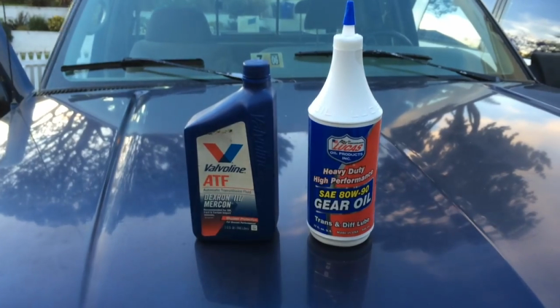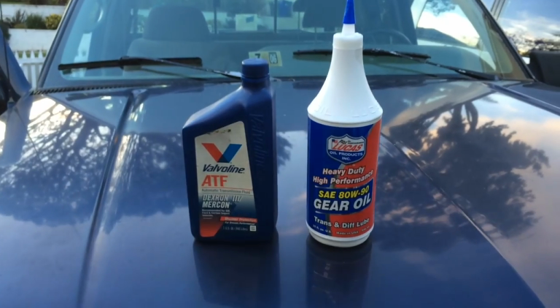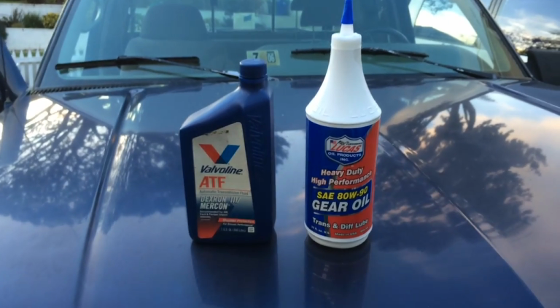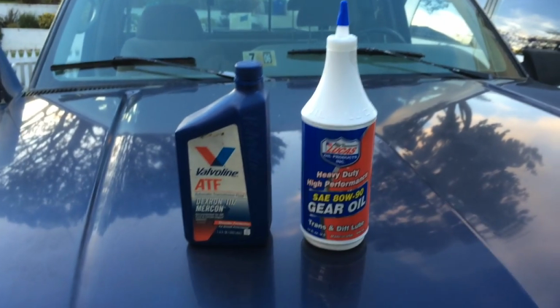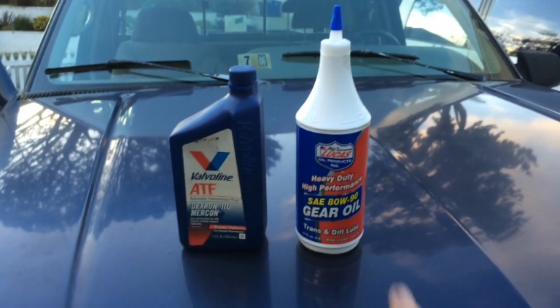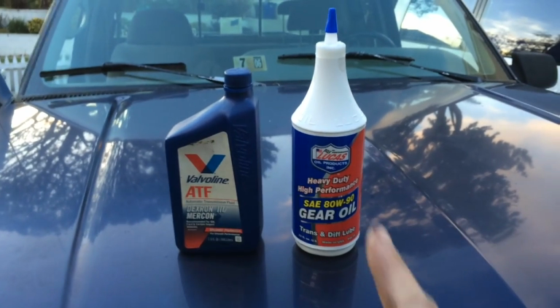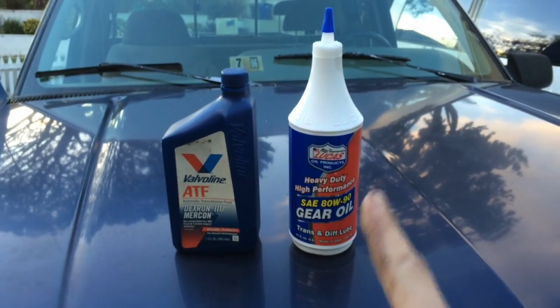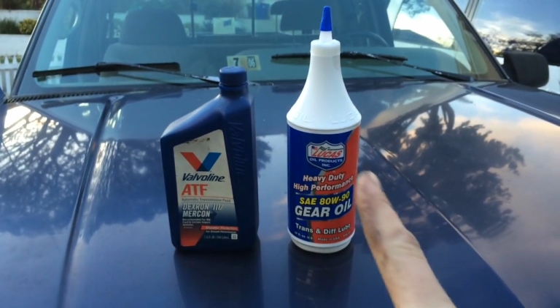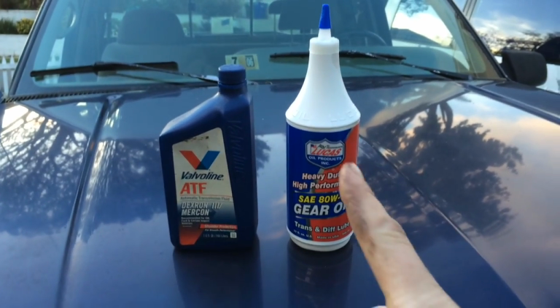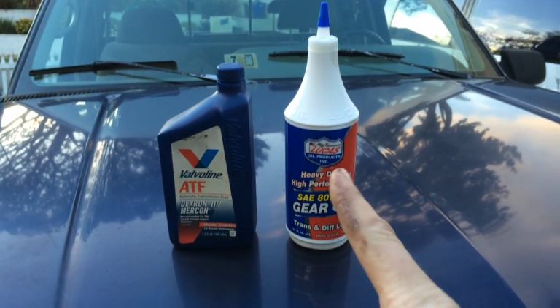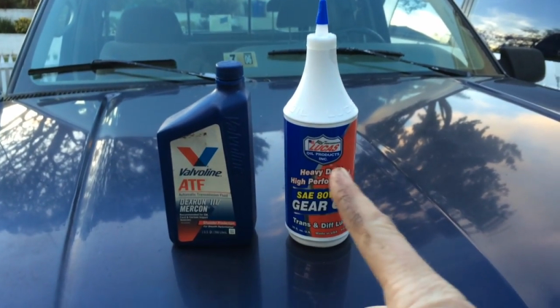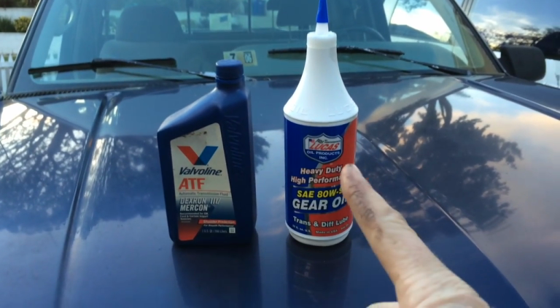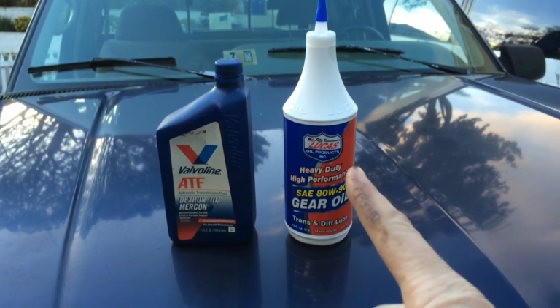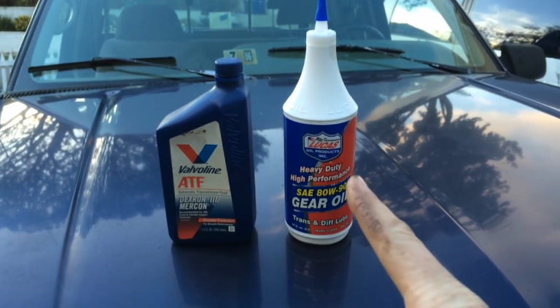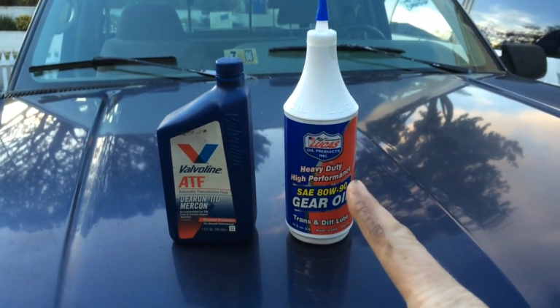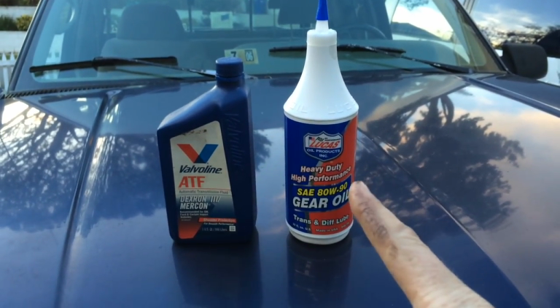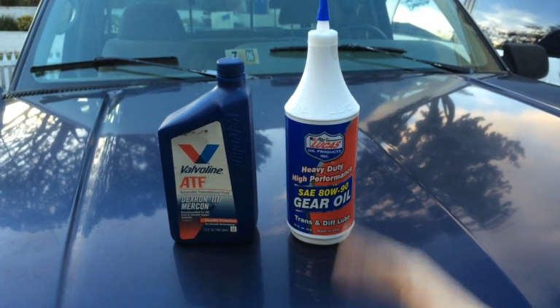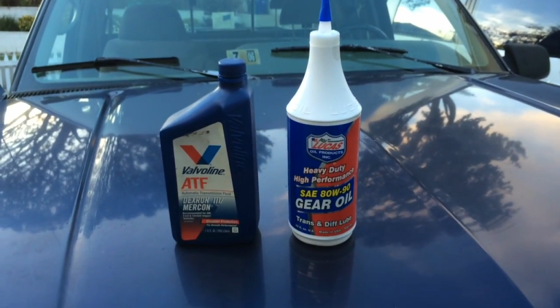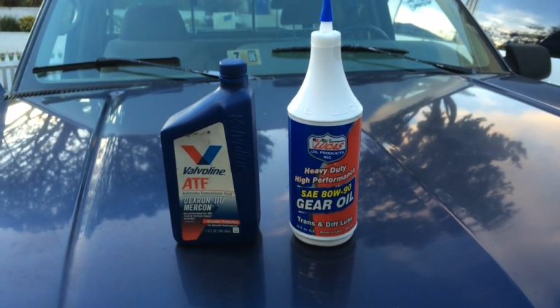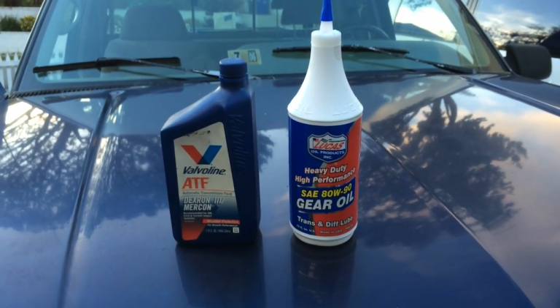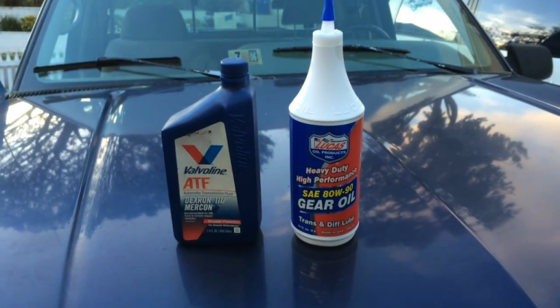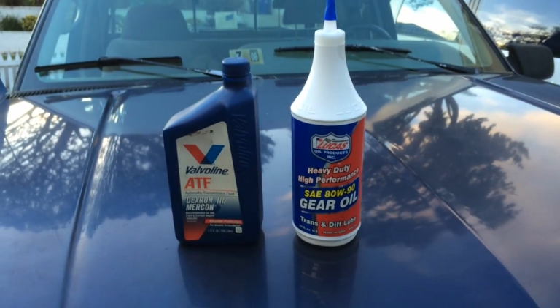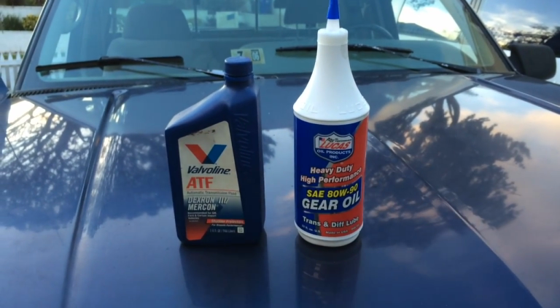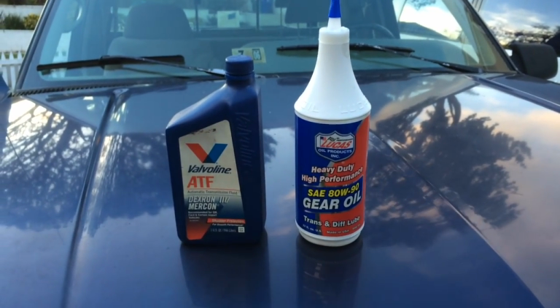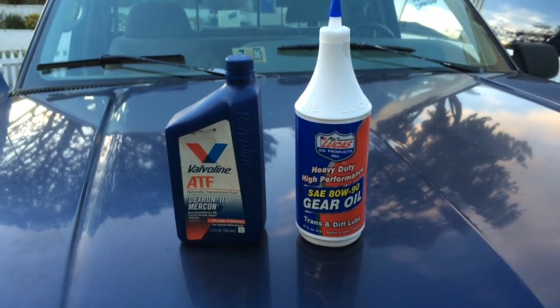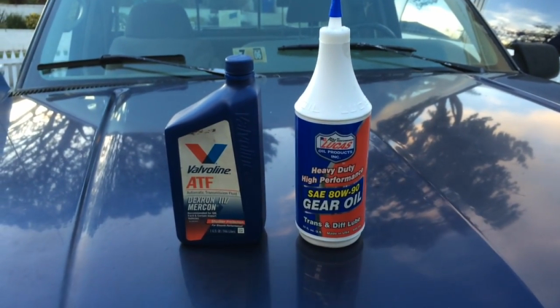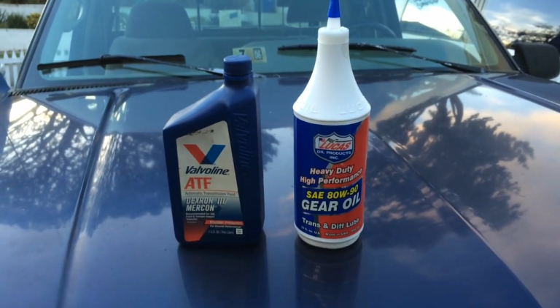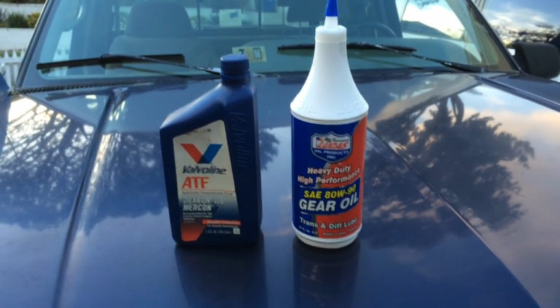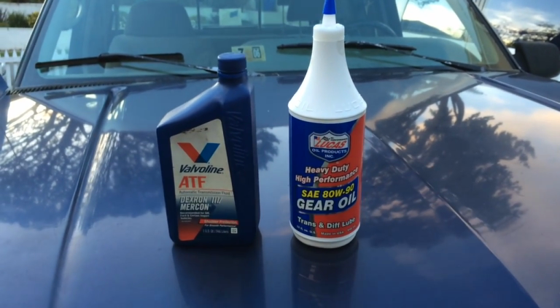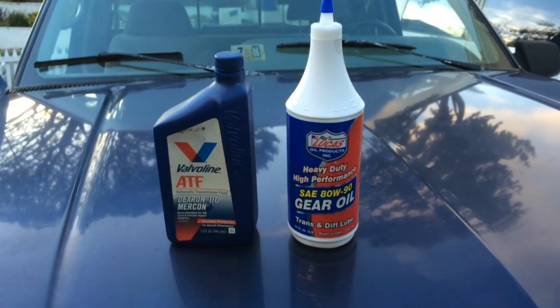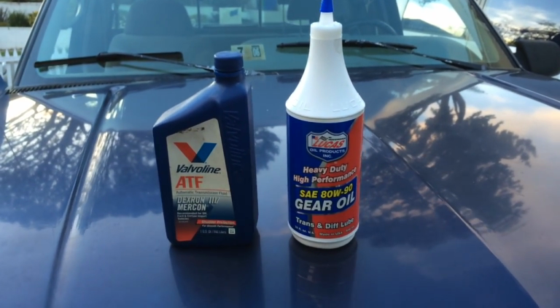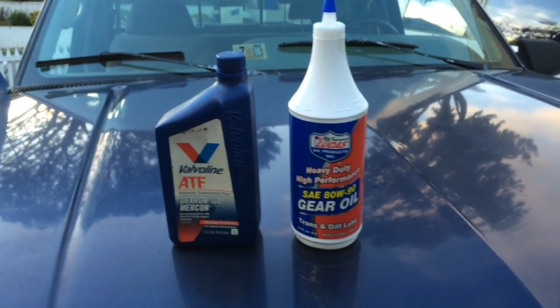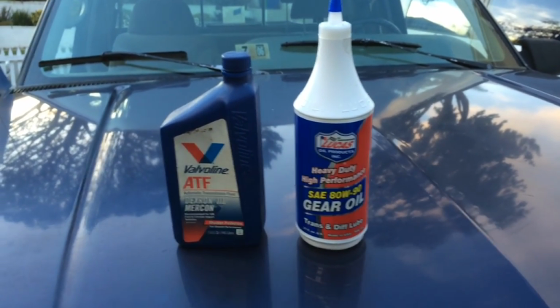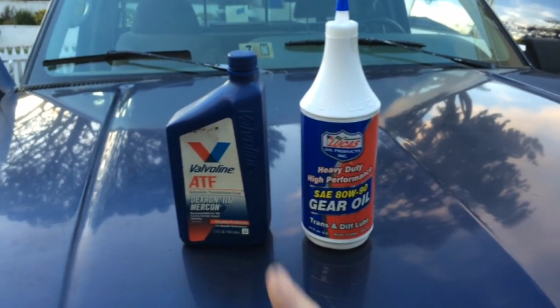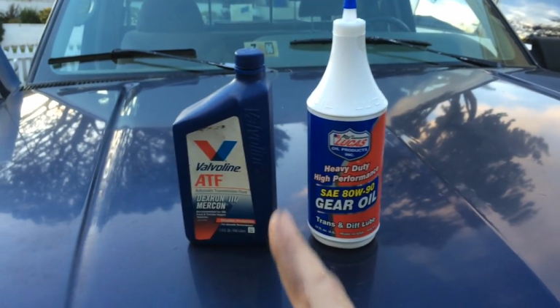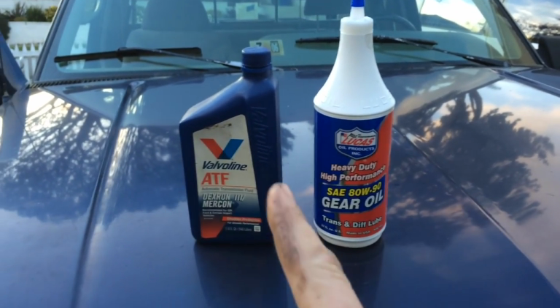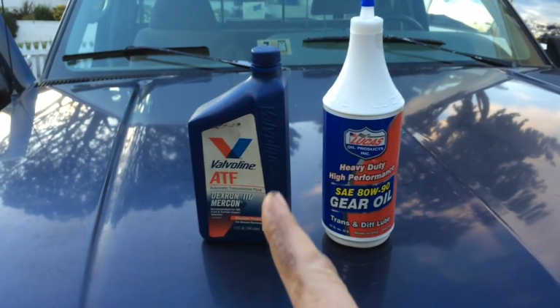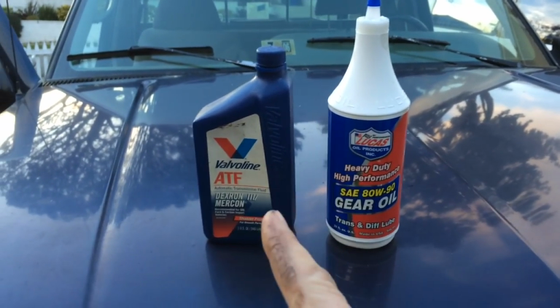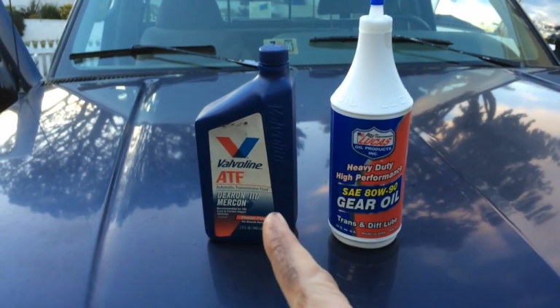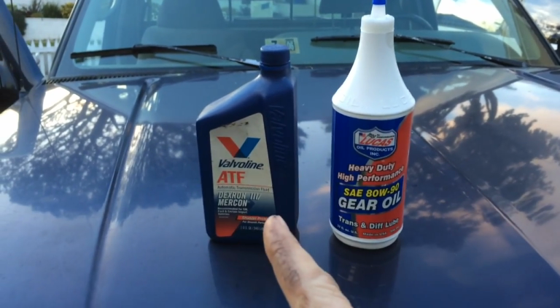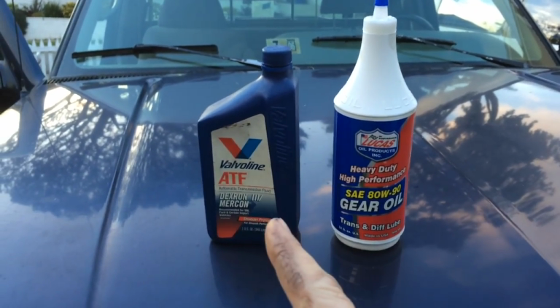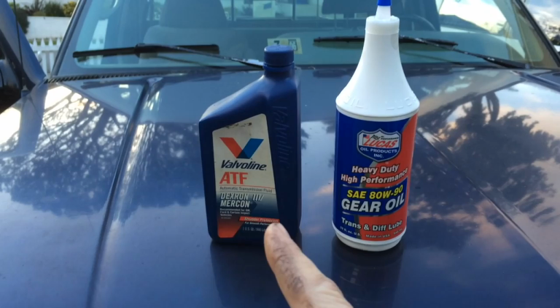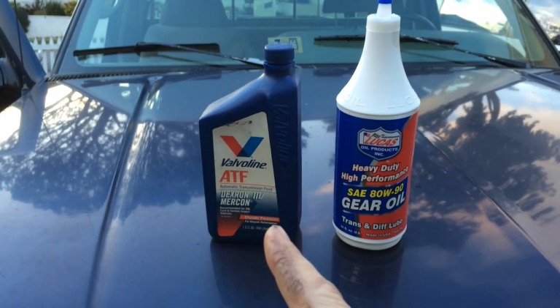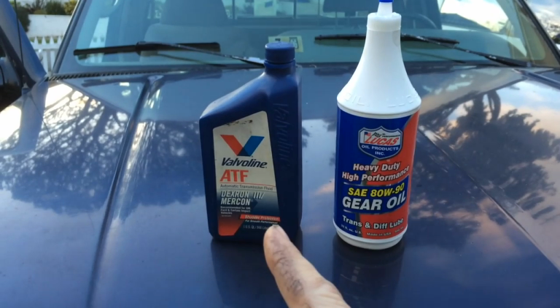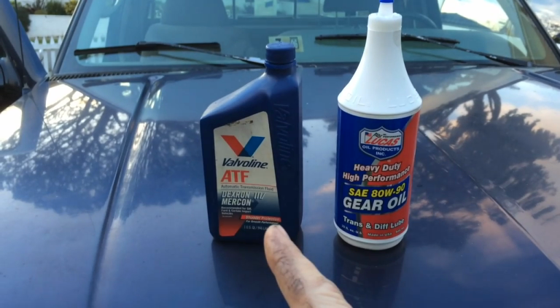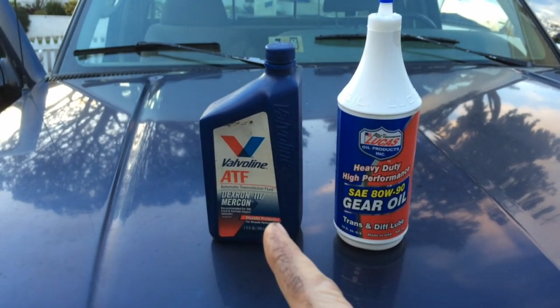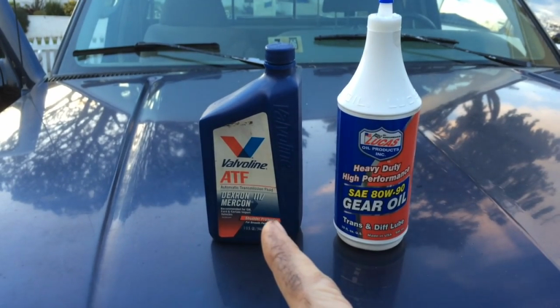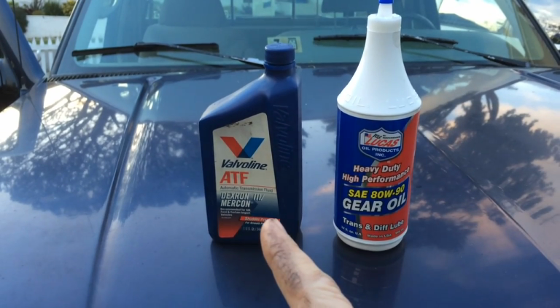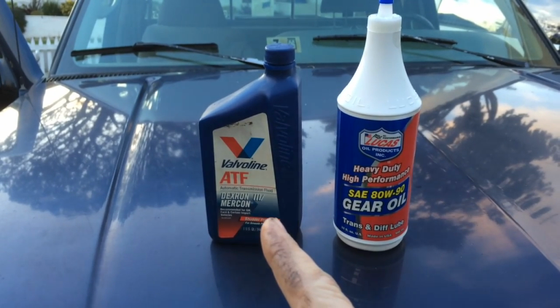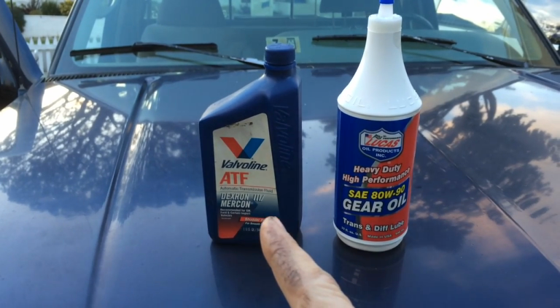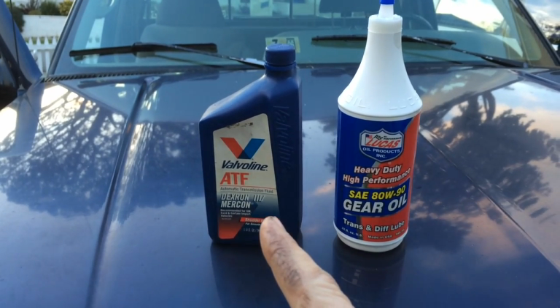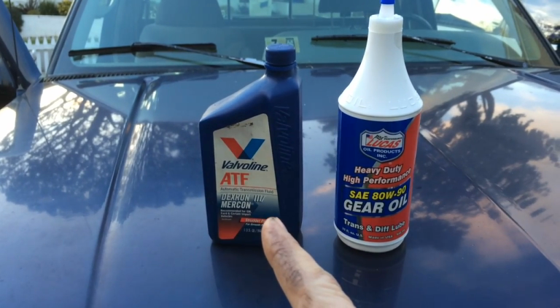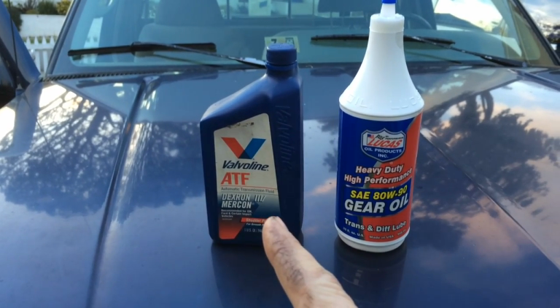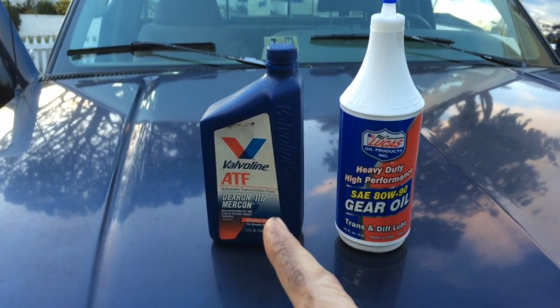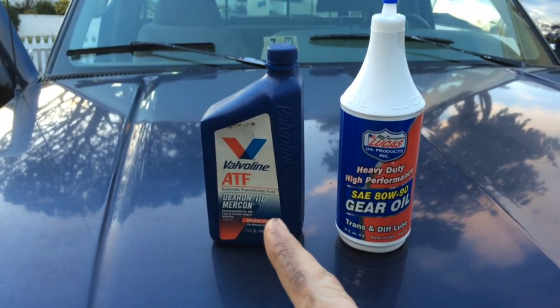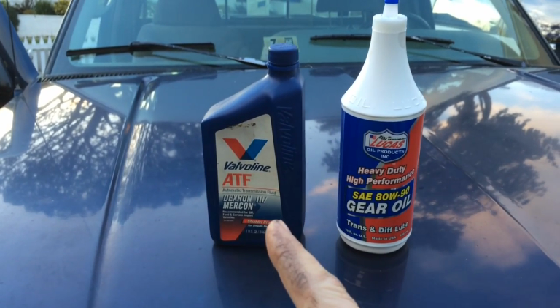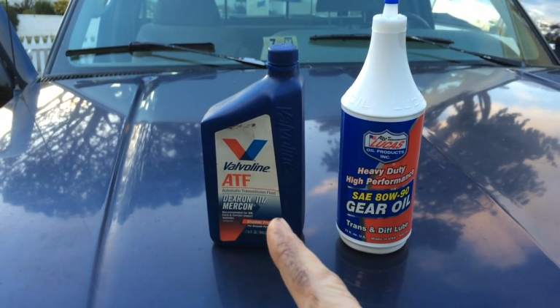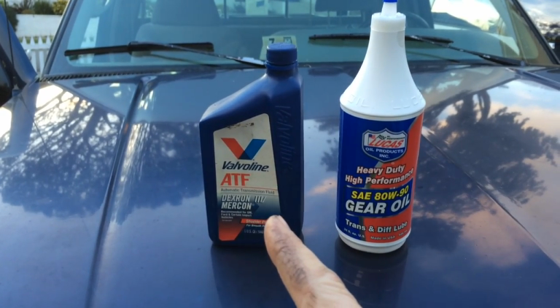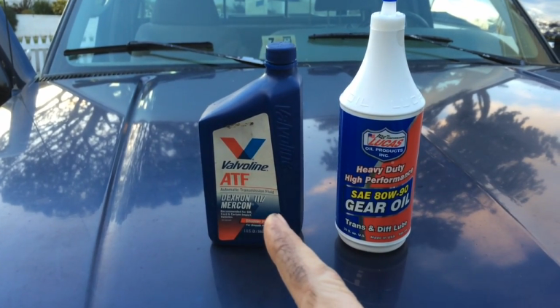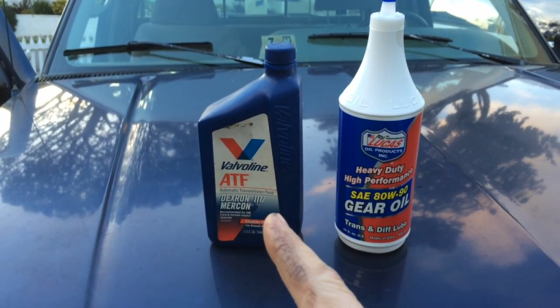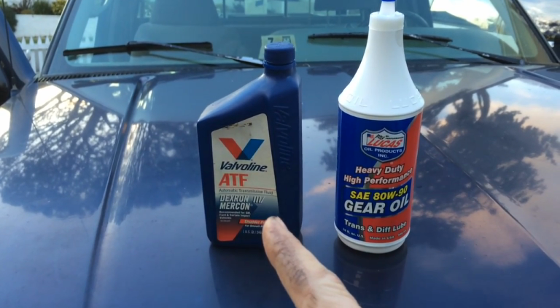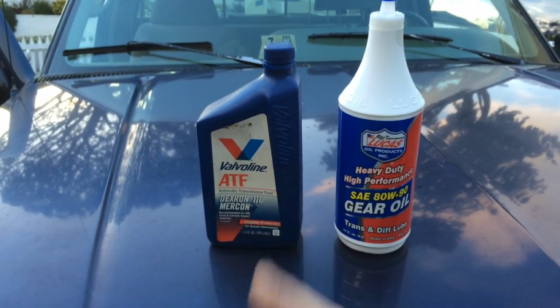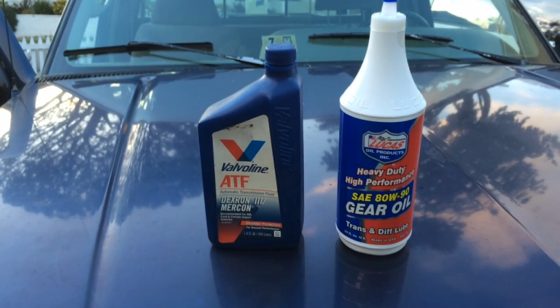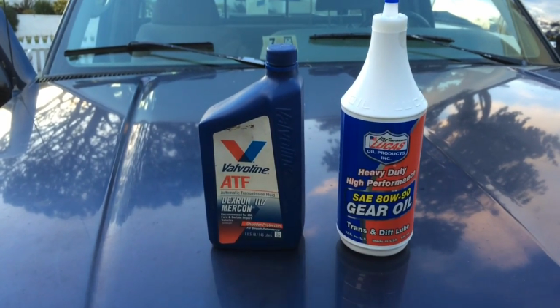The differentials are going to take gear oil, and the transfer case takes automatic transmission fluid.